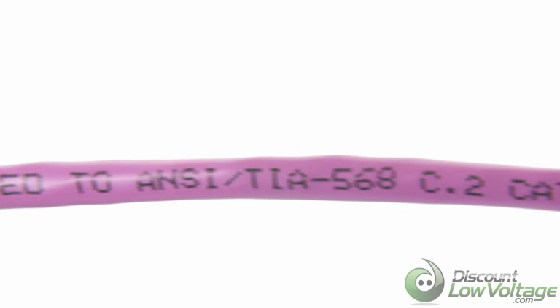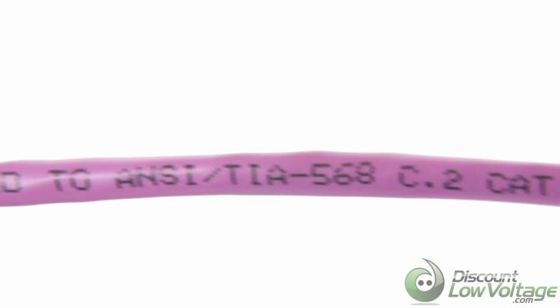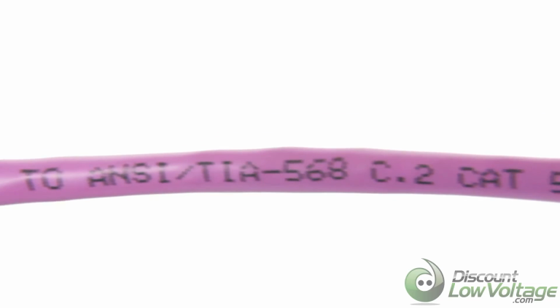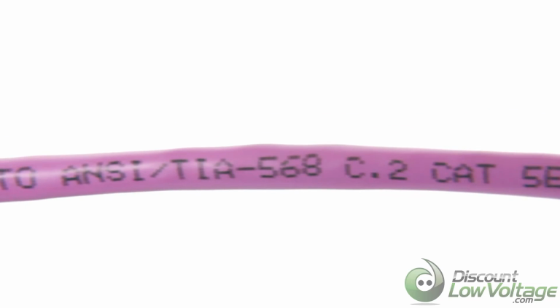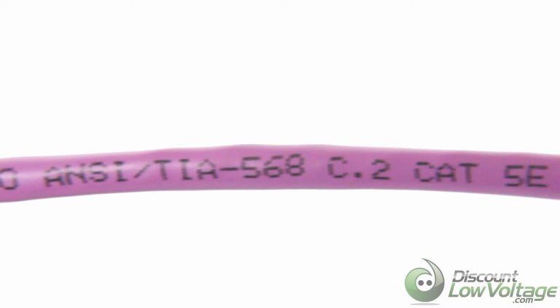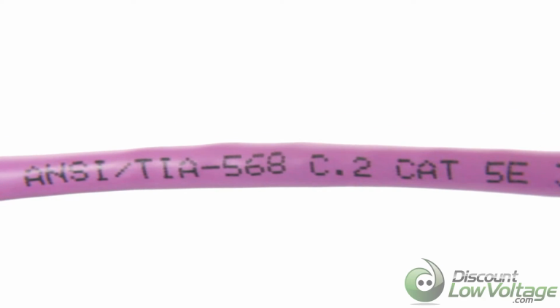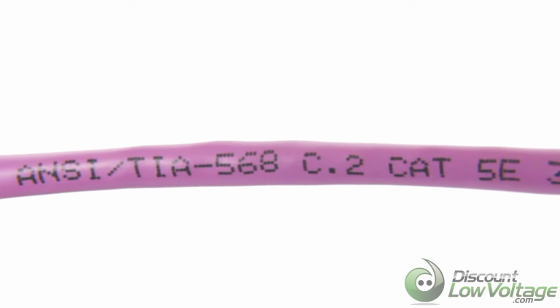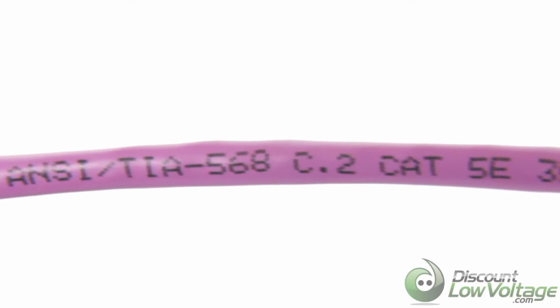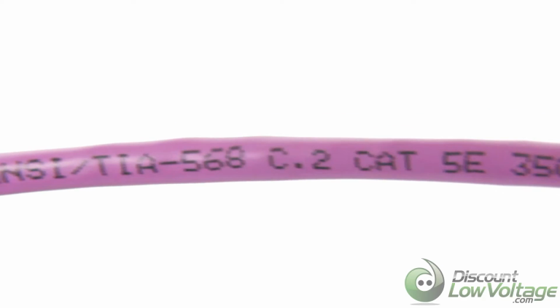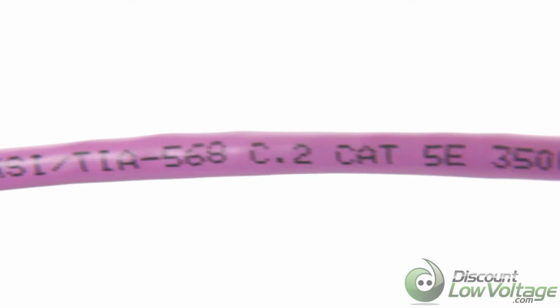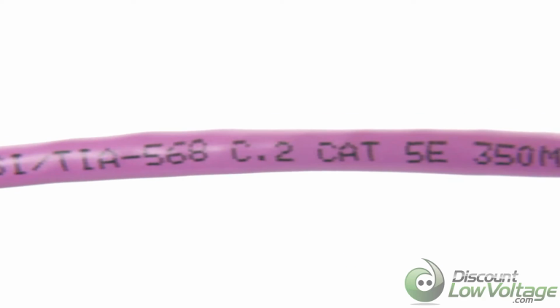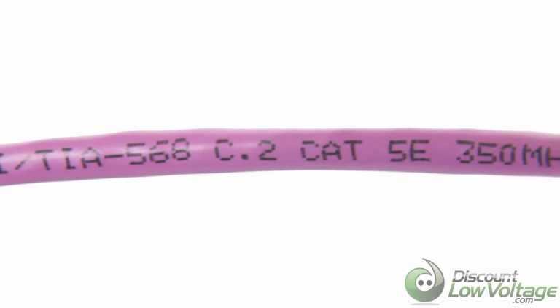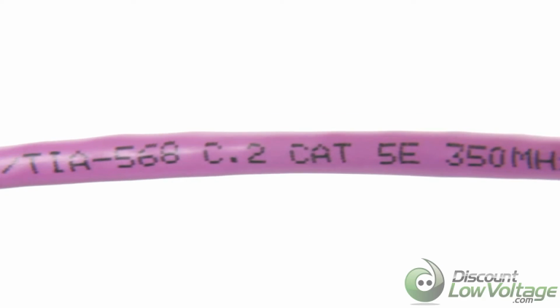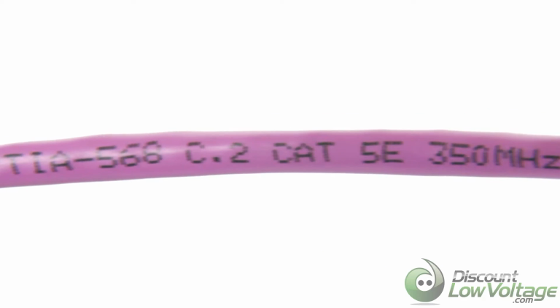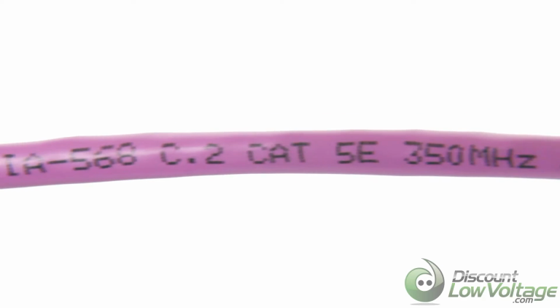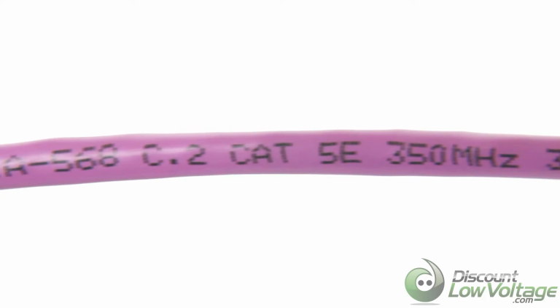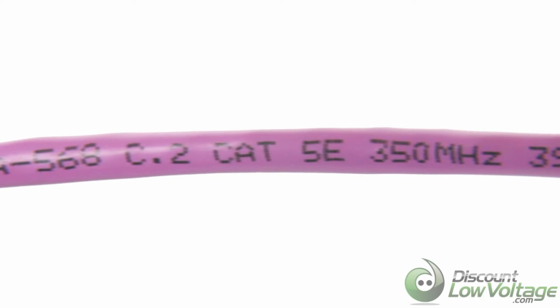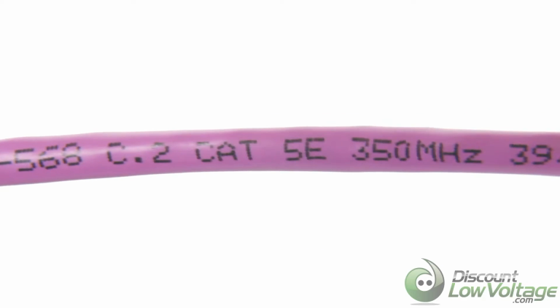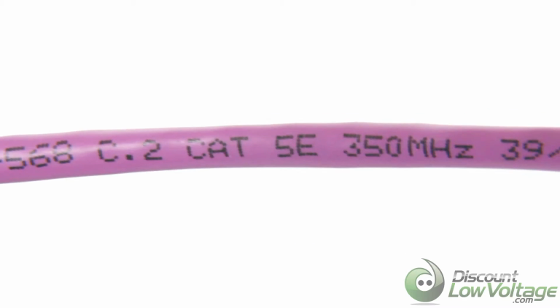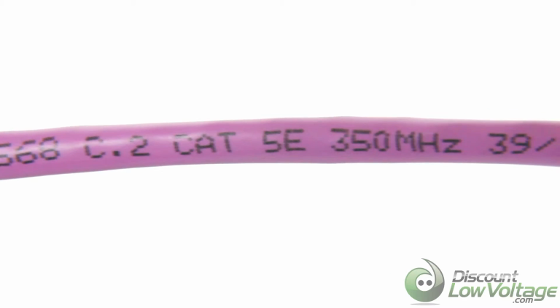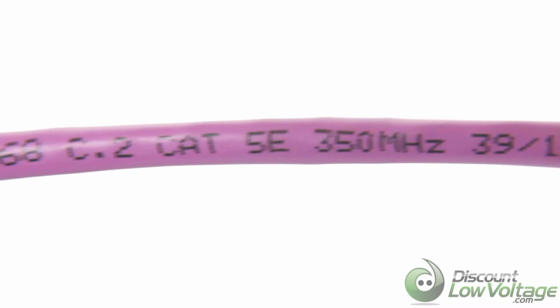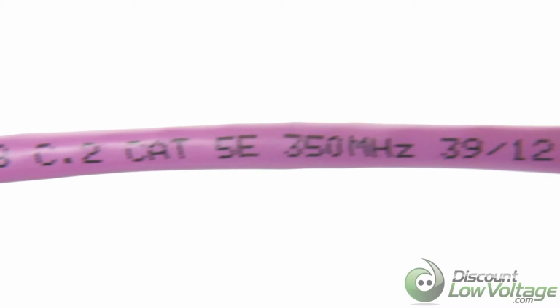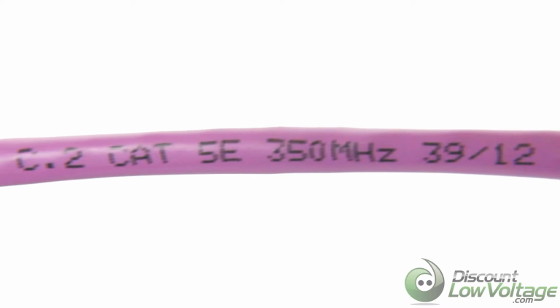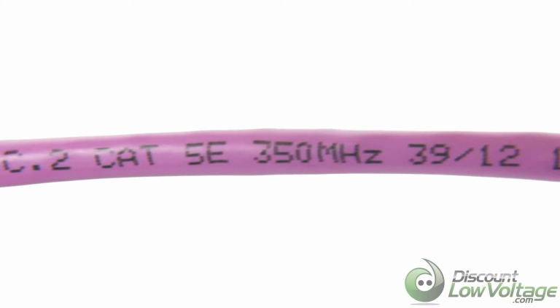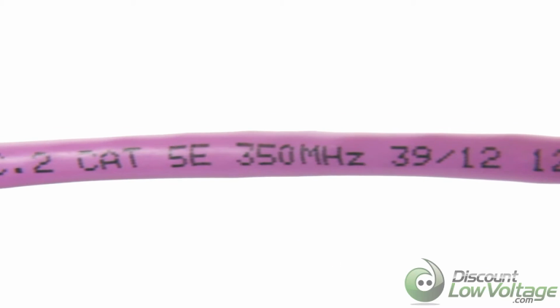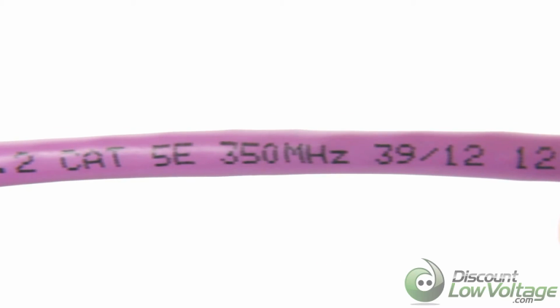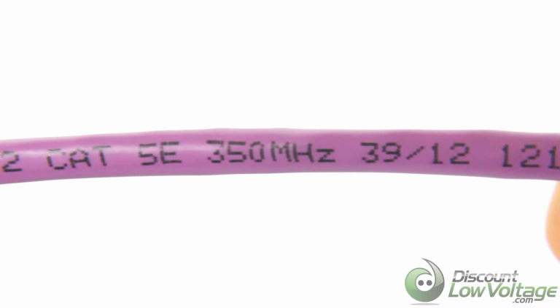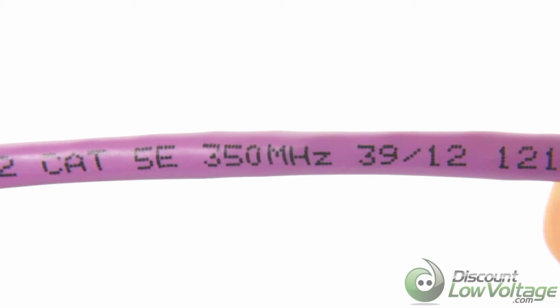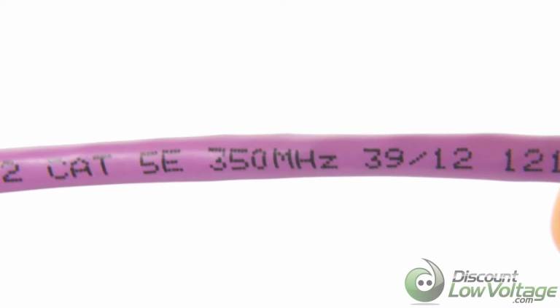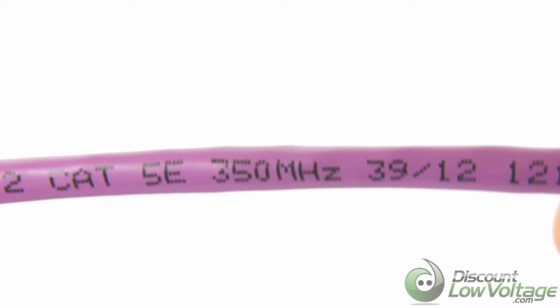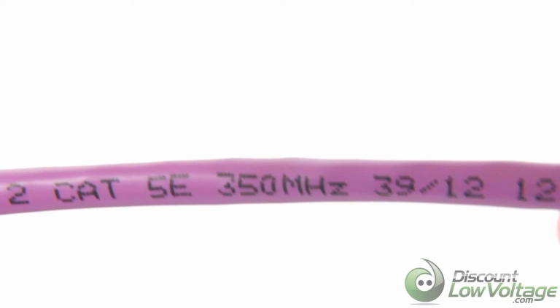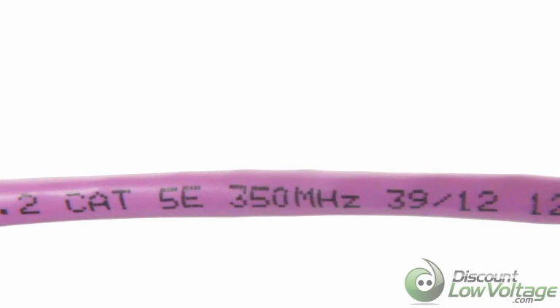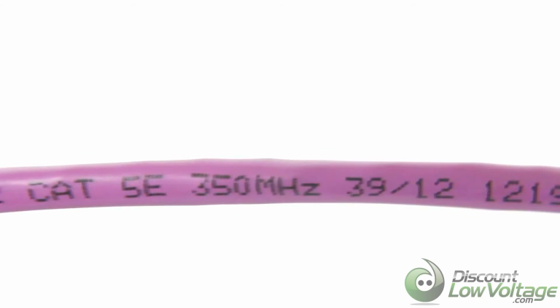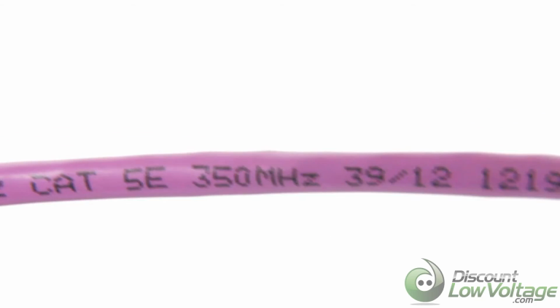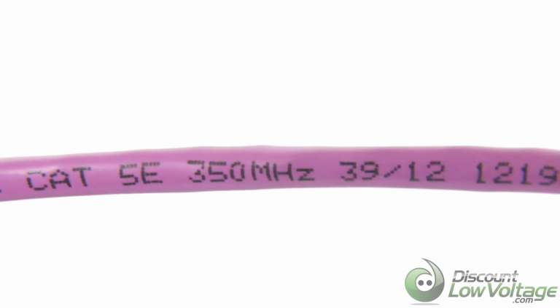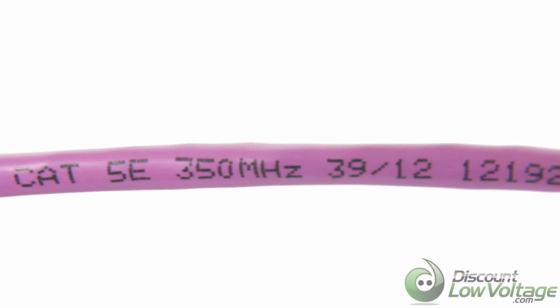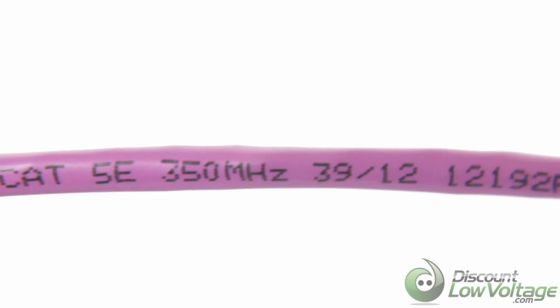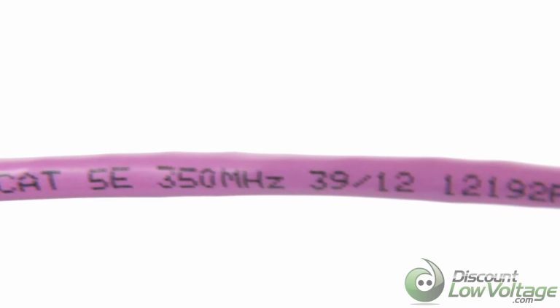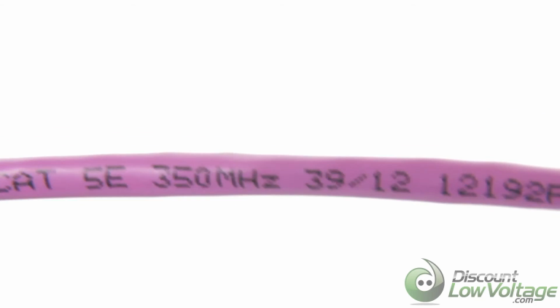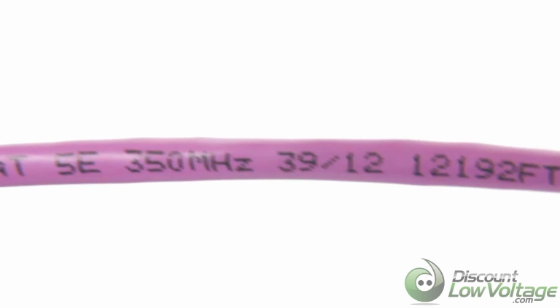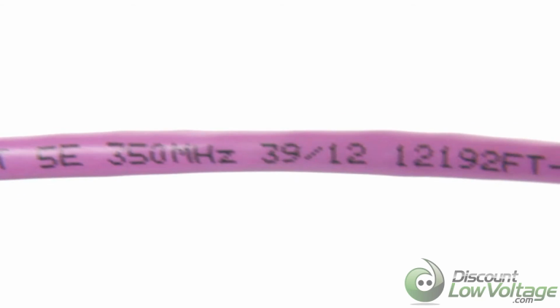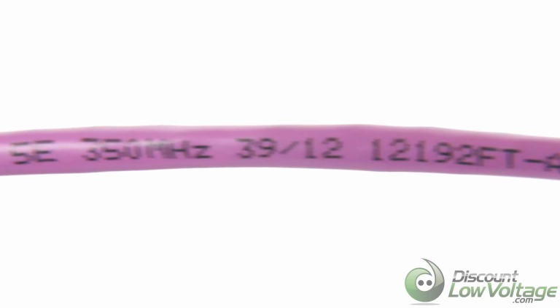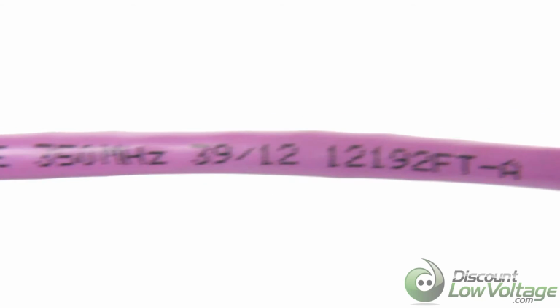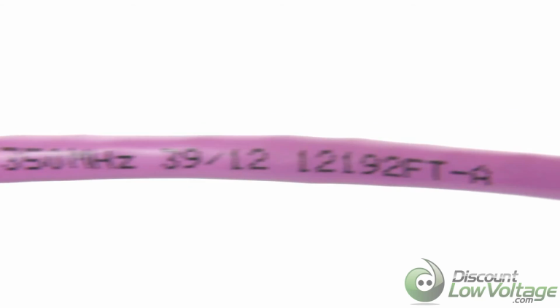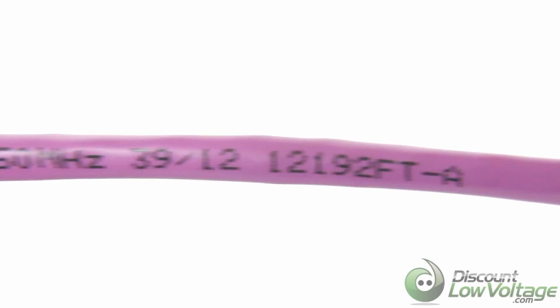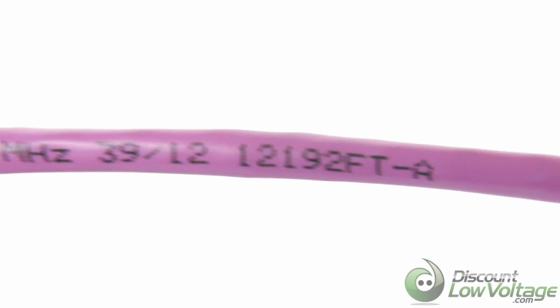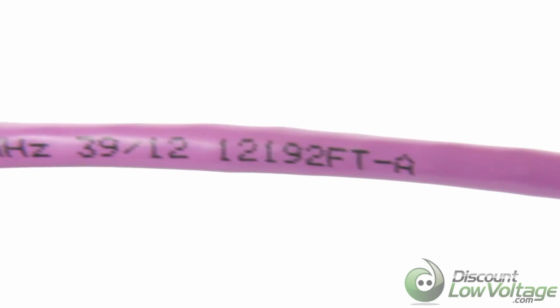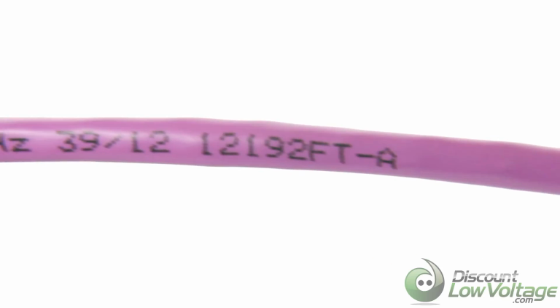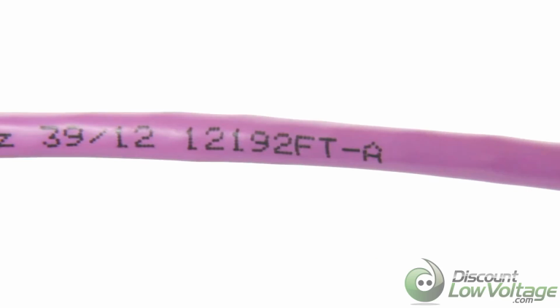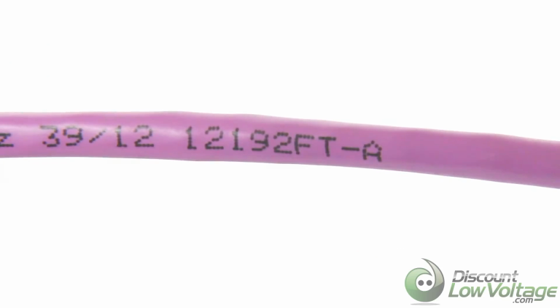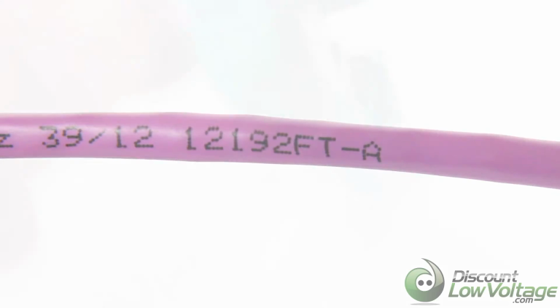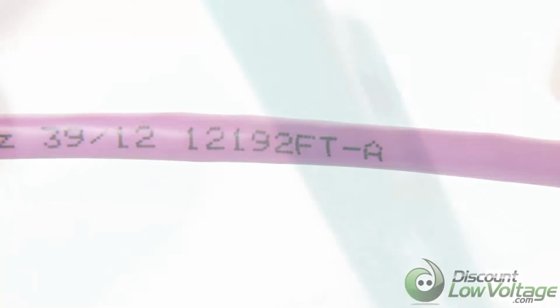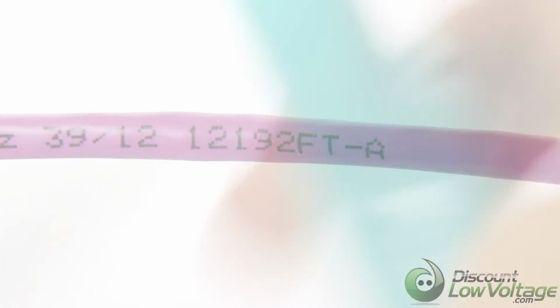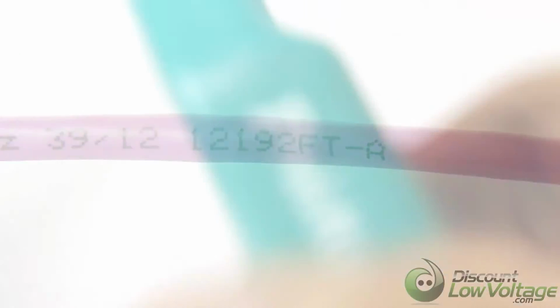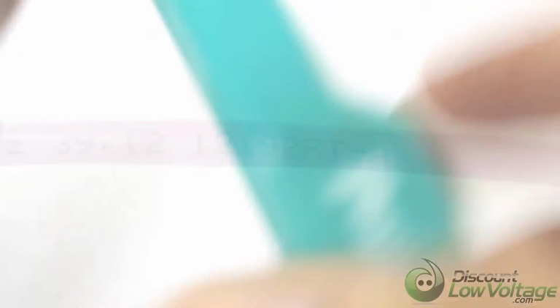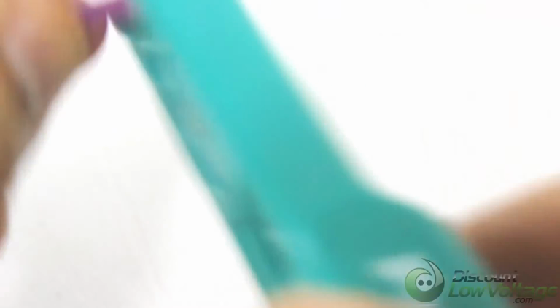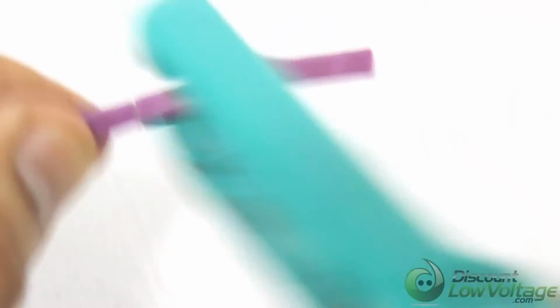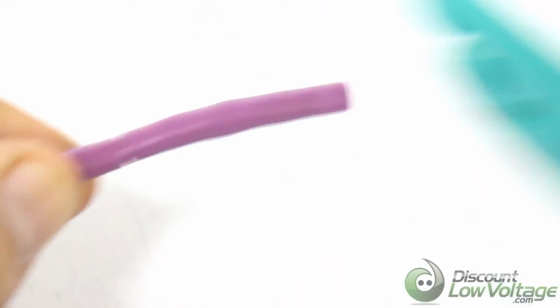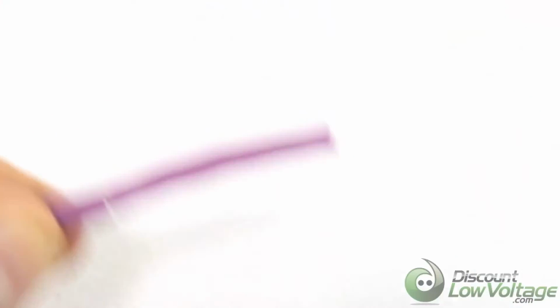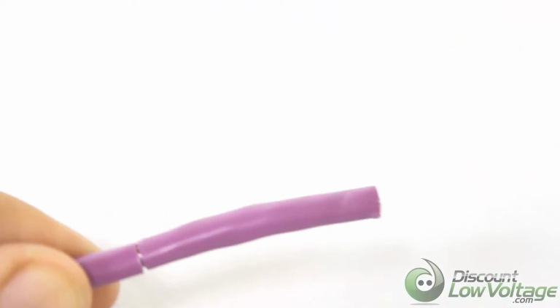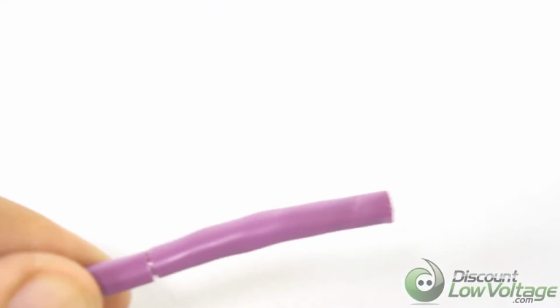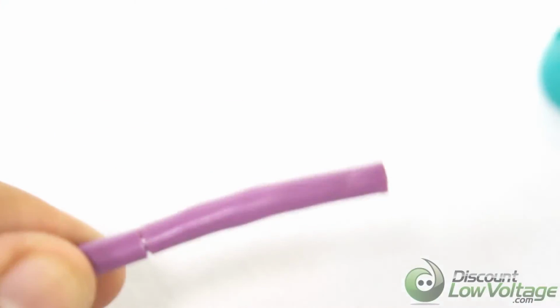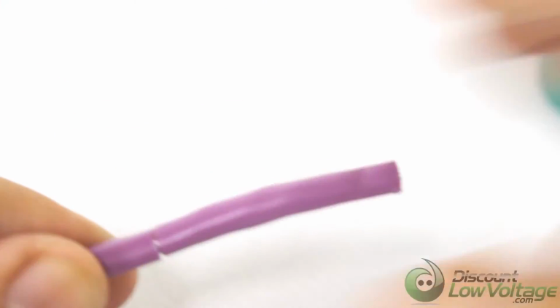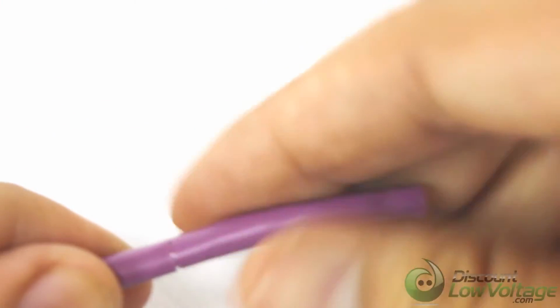All cables meet or exceed ANSI, TIA, and EIA standards for efficient data transfer.